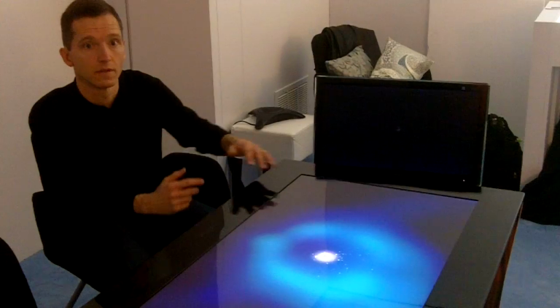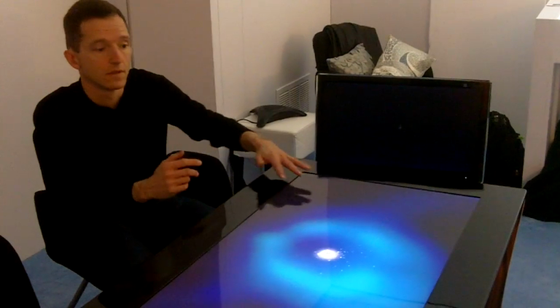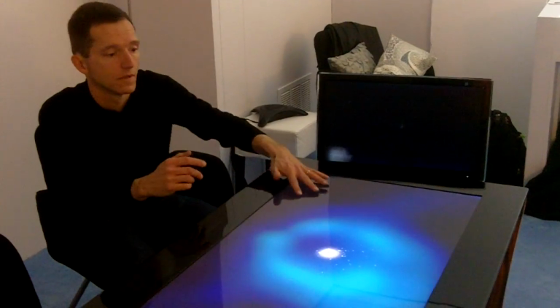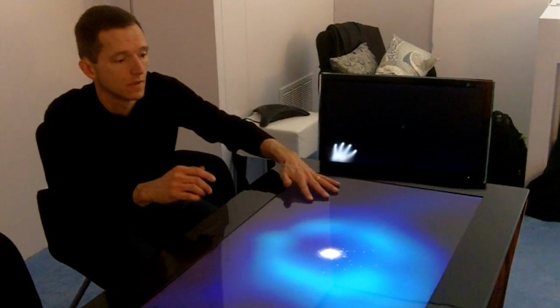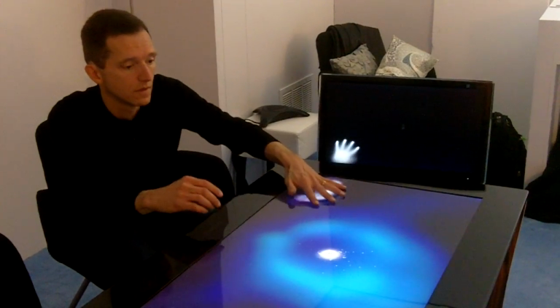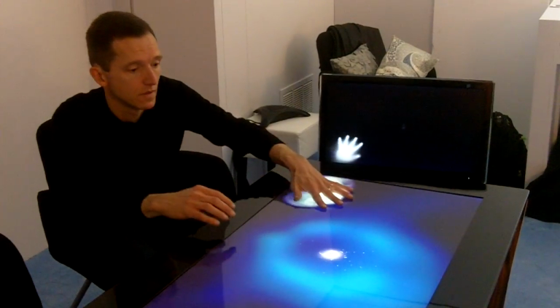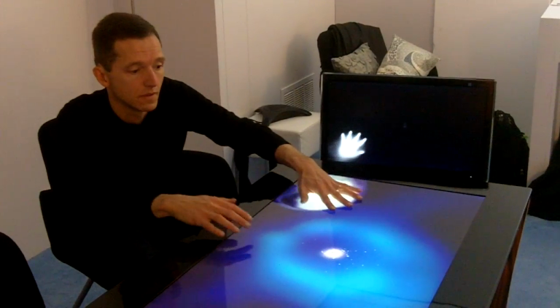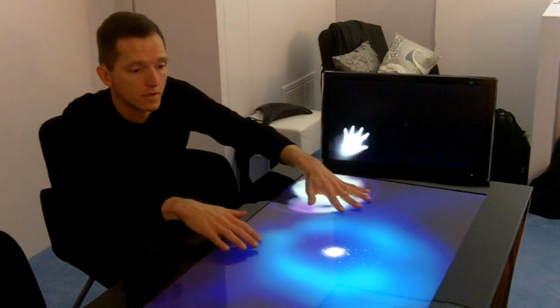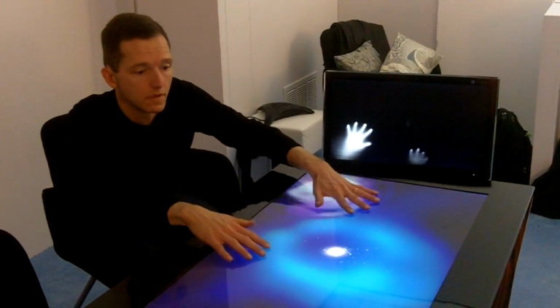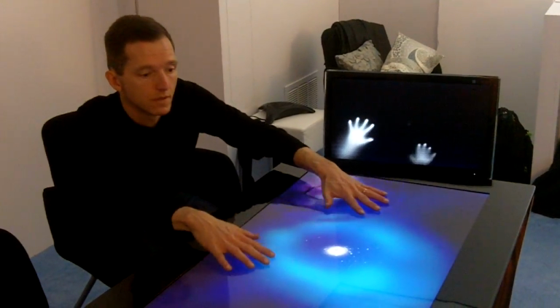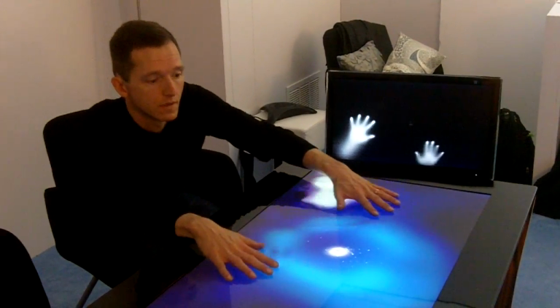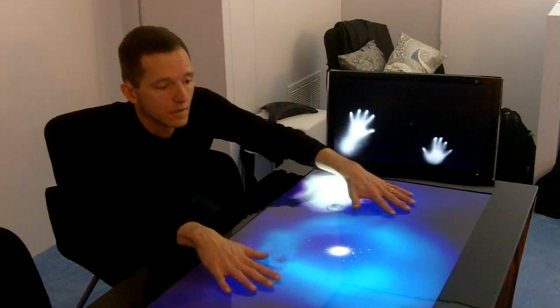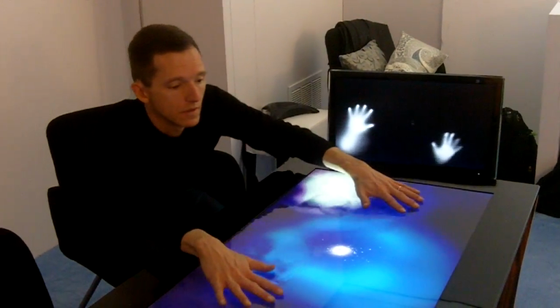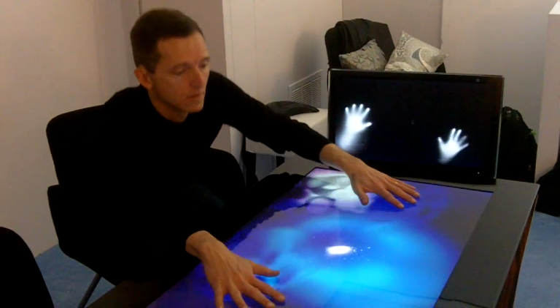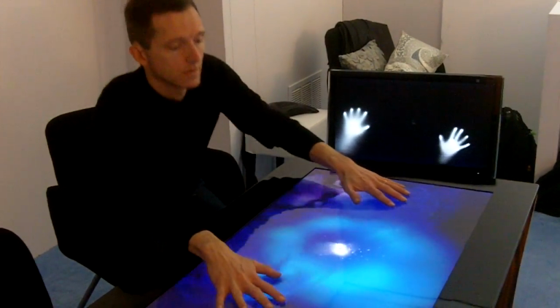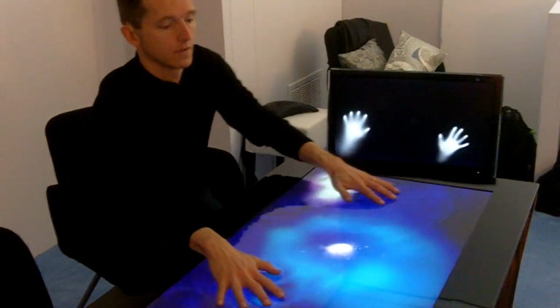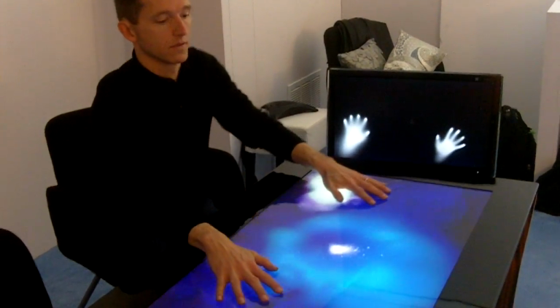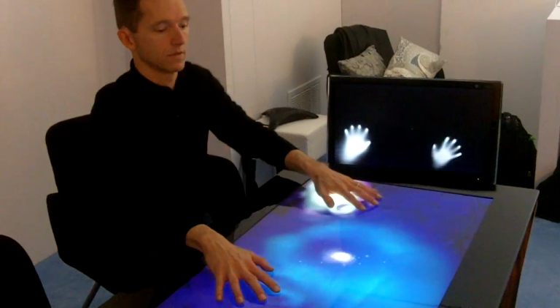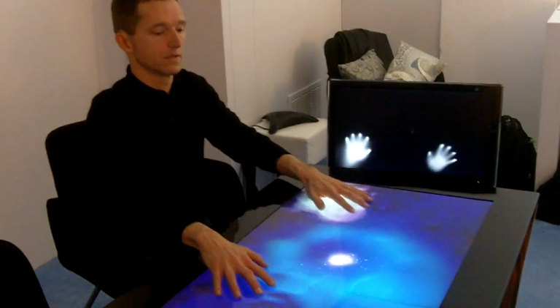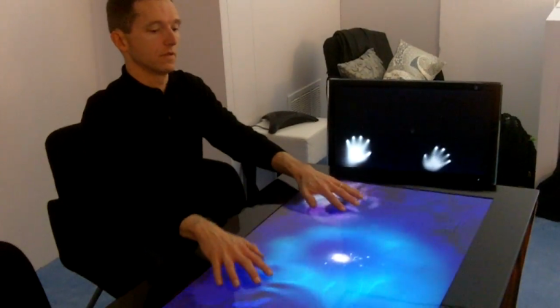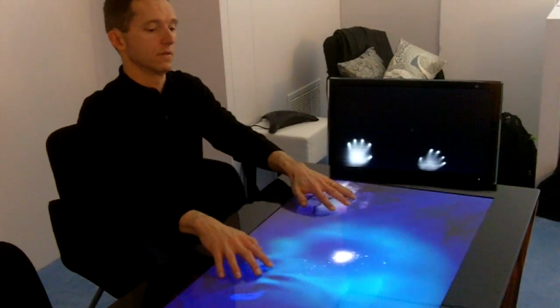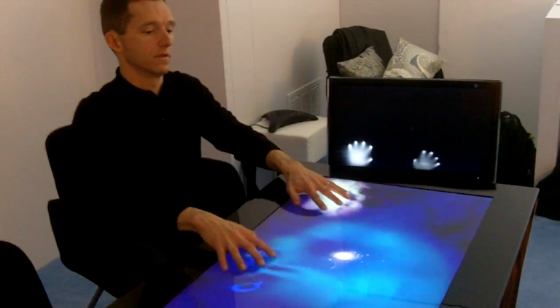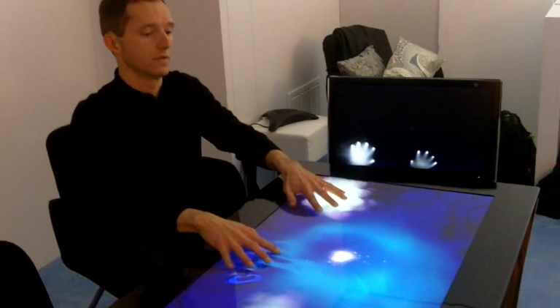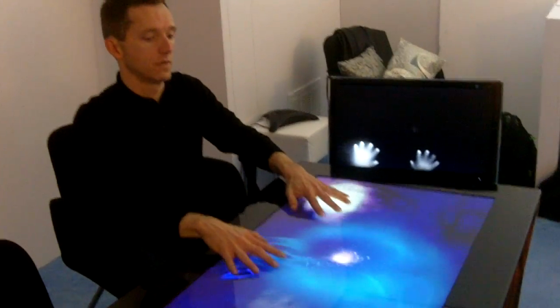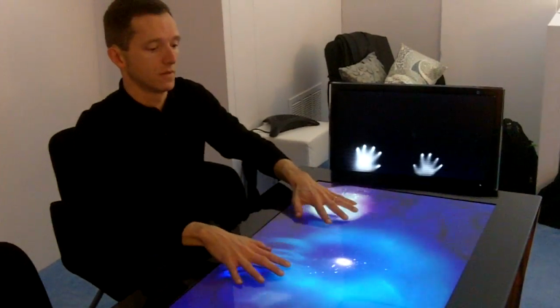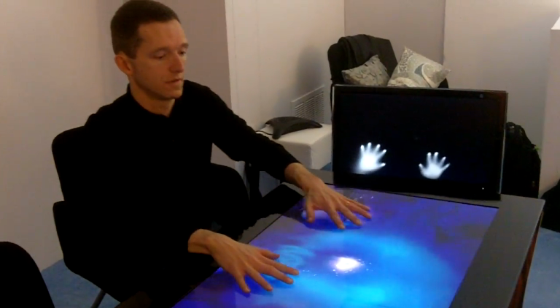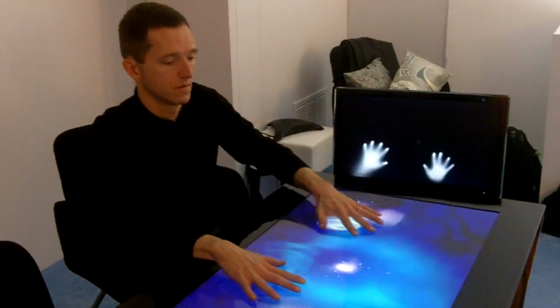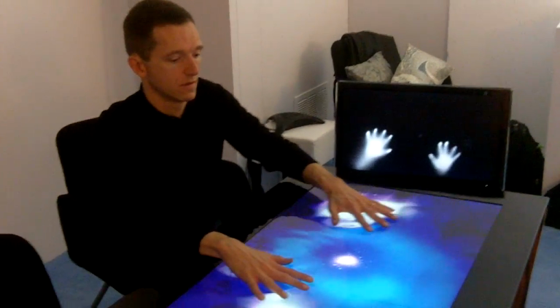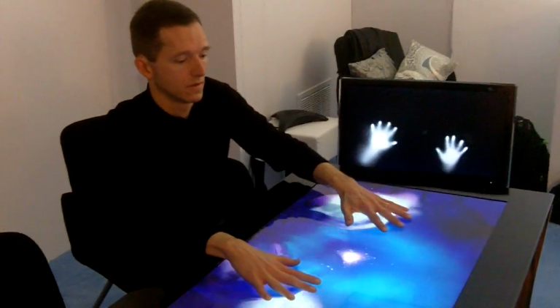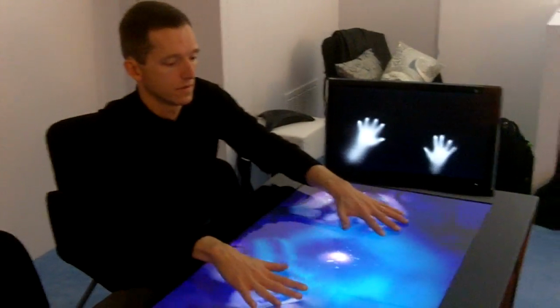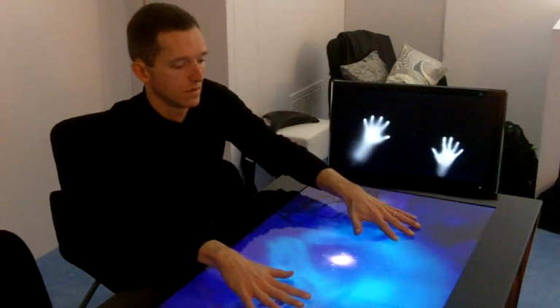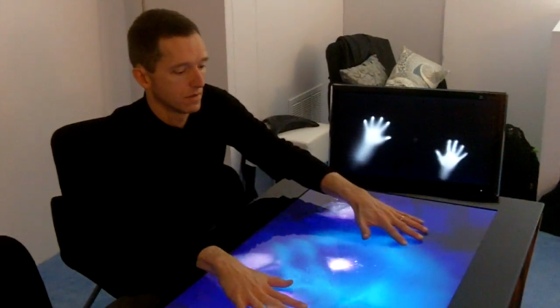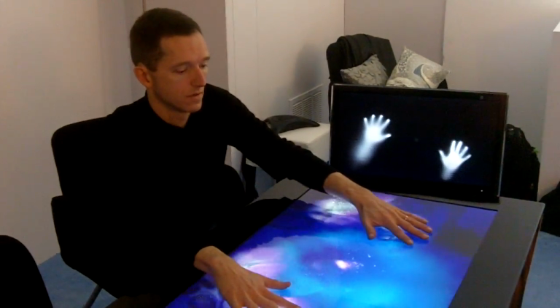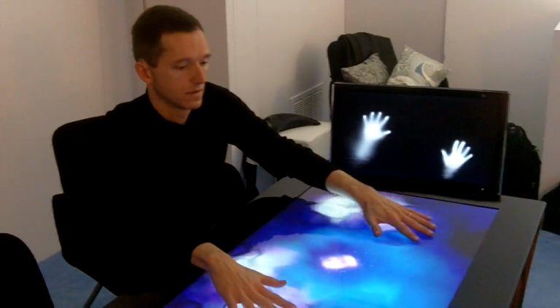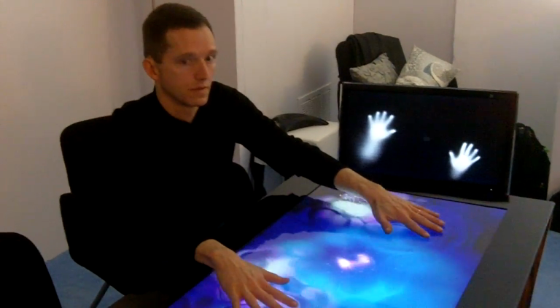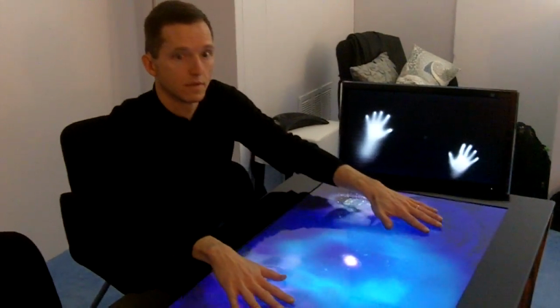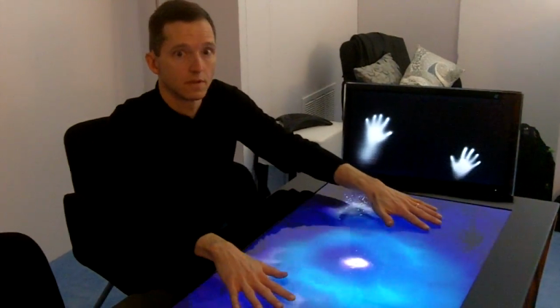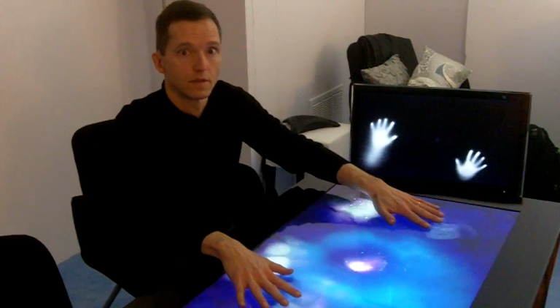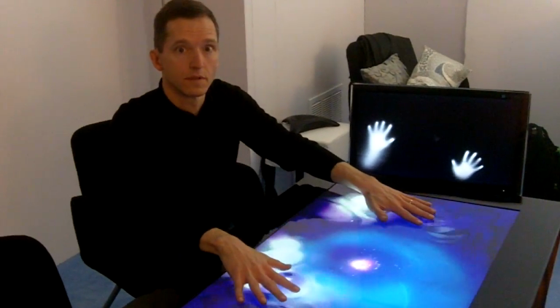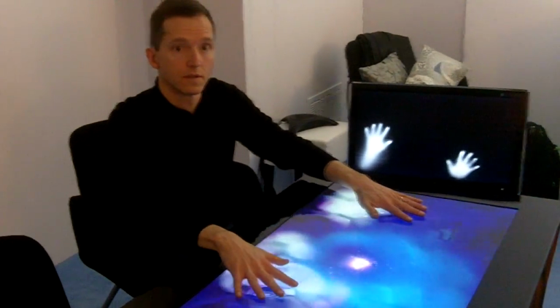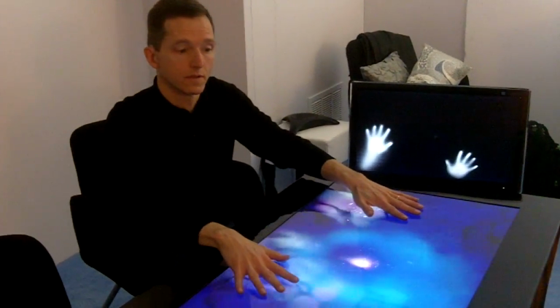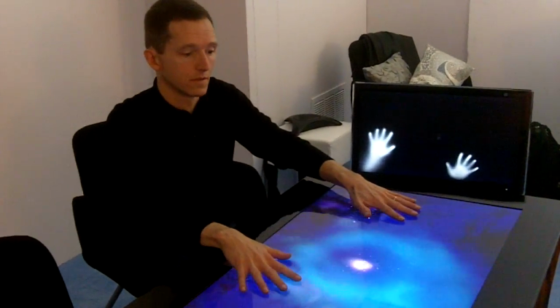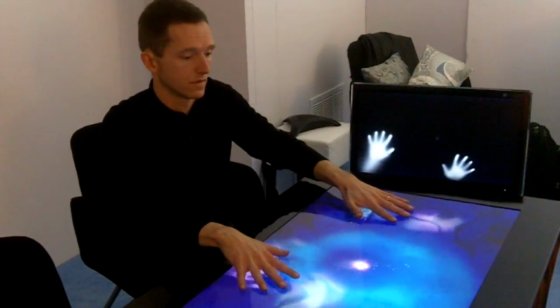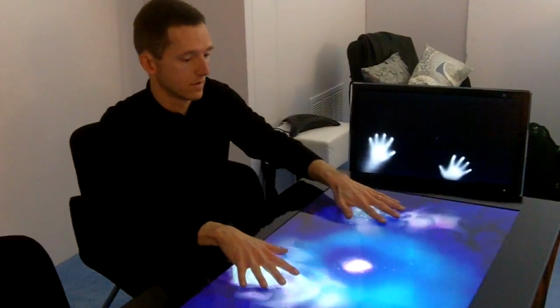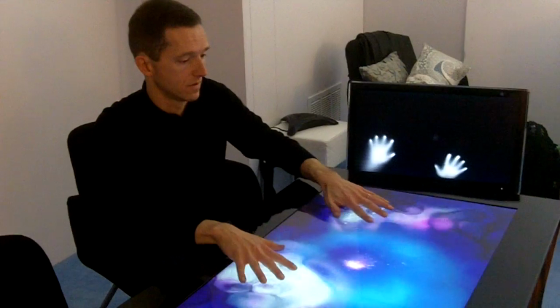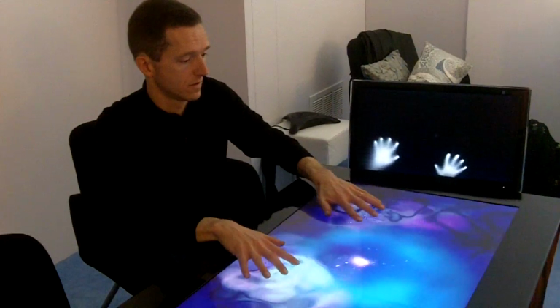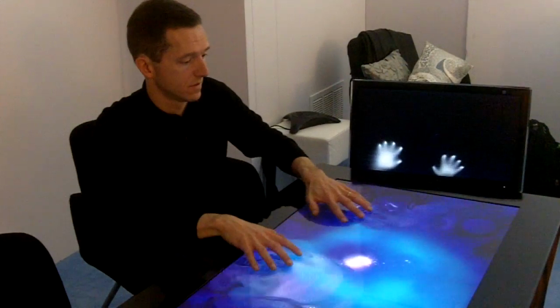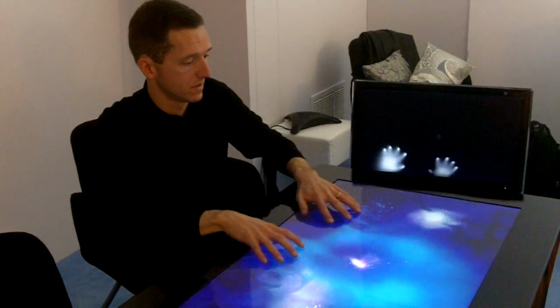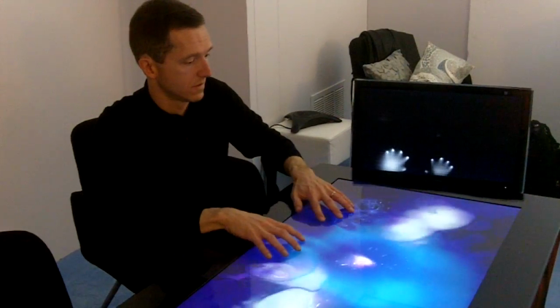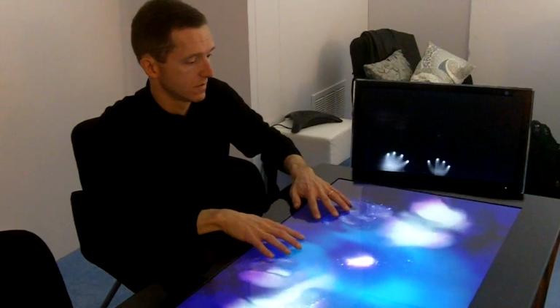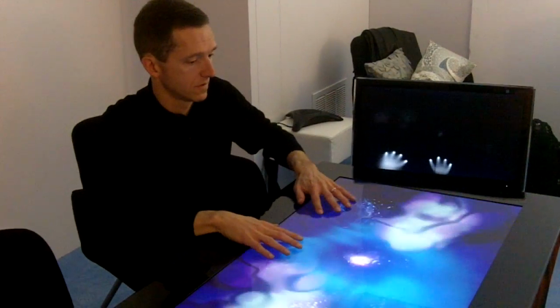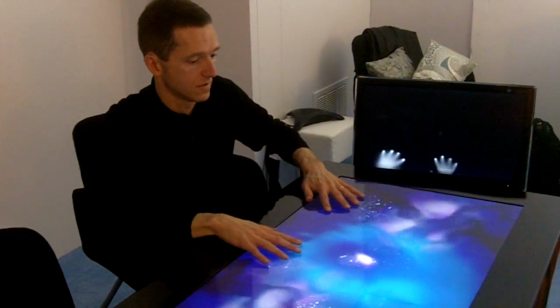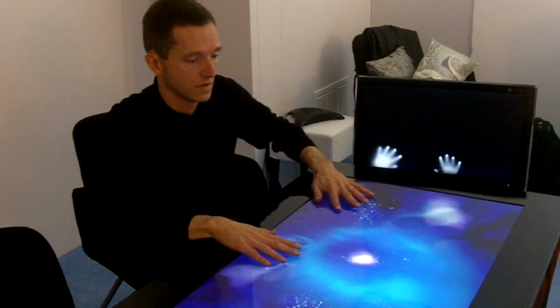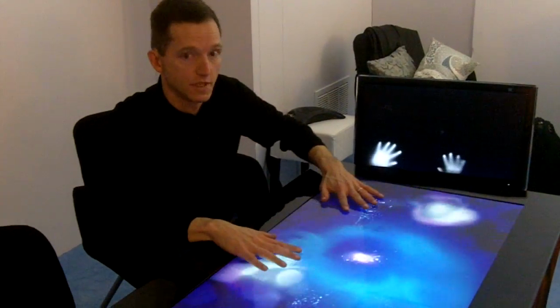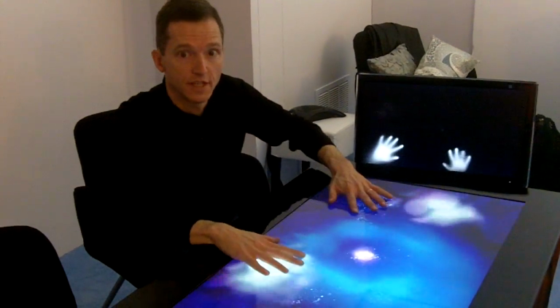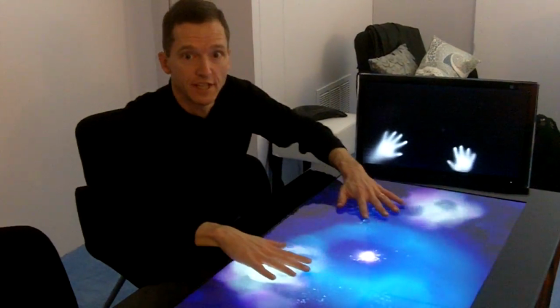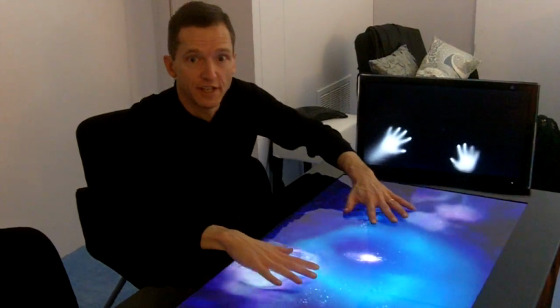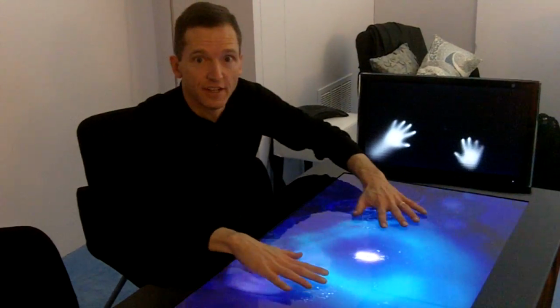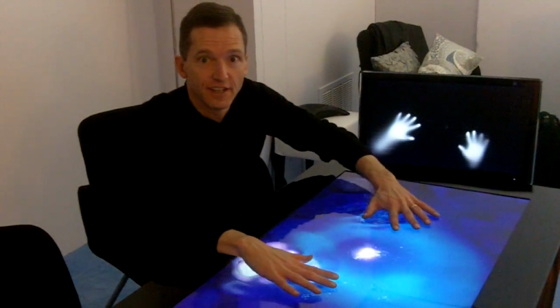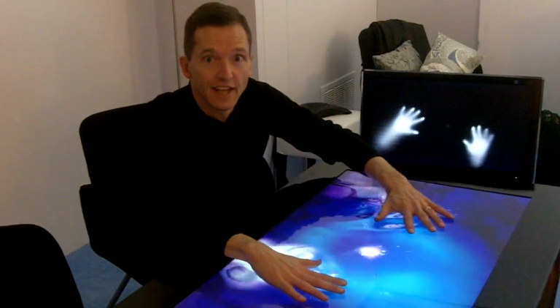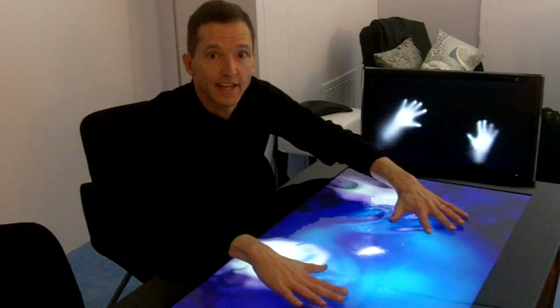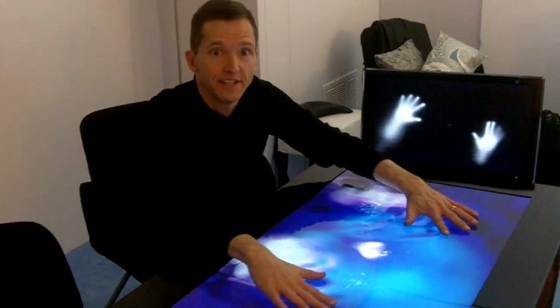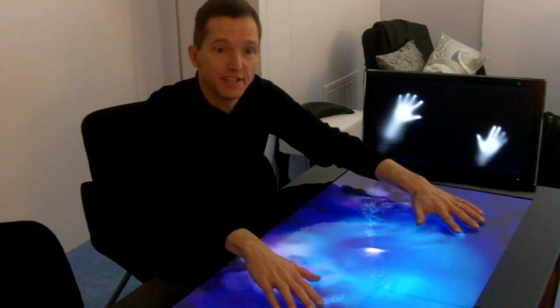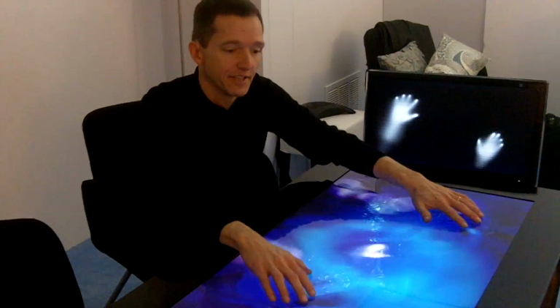Hi, this is Dean Takahashi from VentureBeat. I'm here with Chip Wood from Microsoft, and he's going to show us the latest version of Surface. Hi, Chip. Hey, Dean.